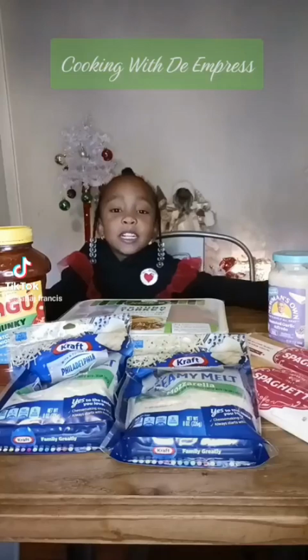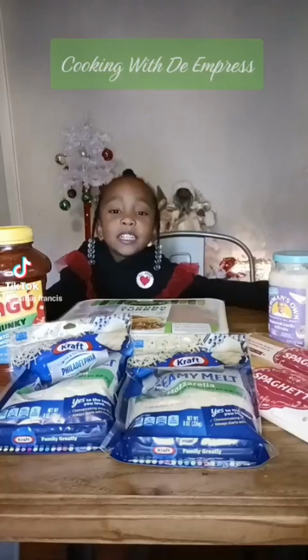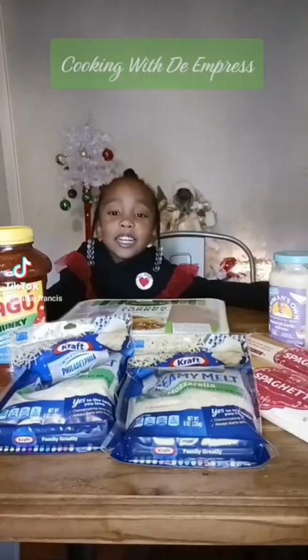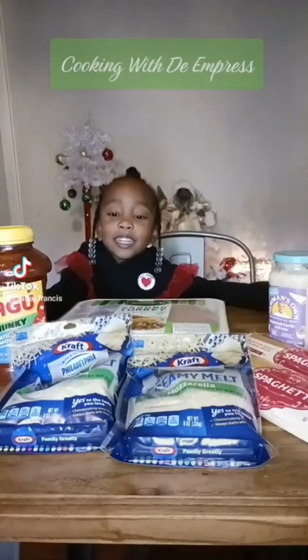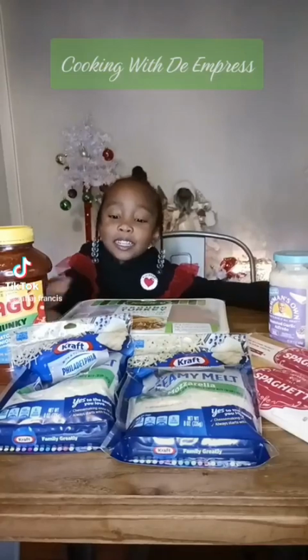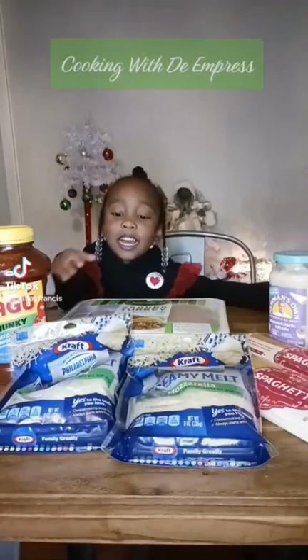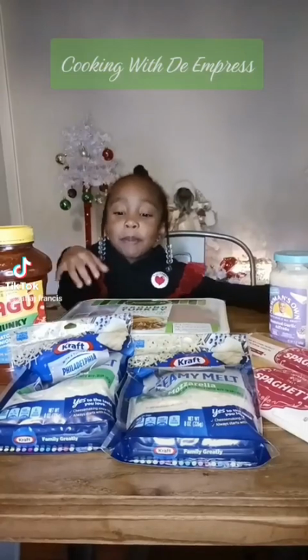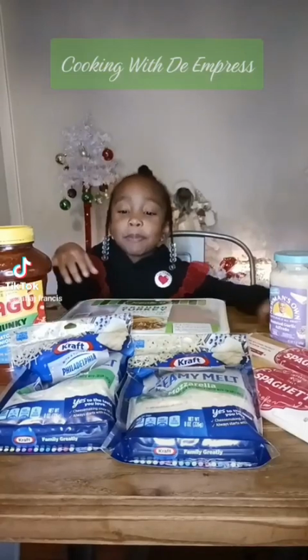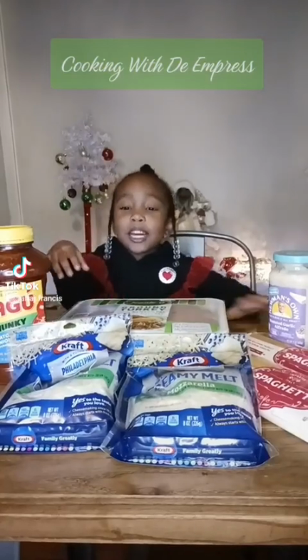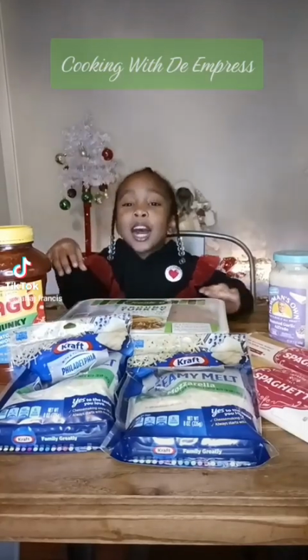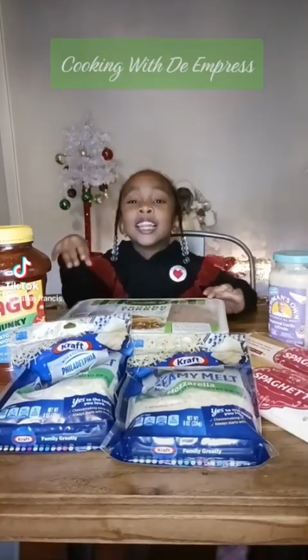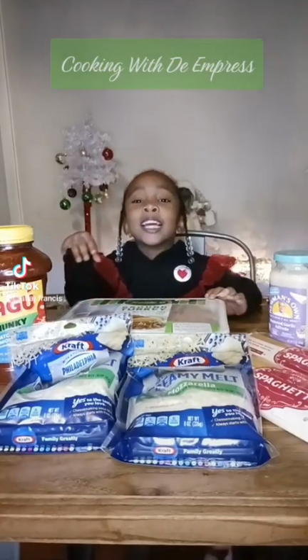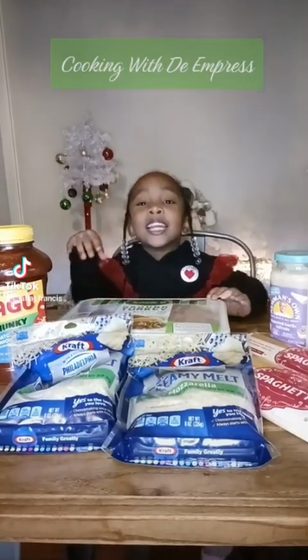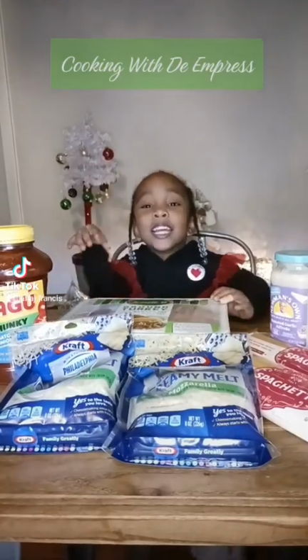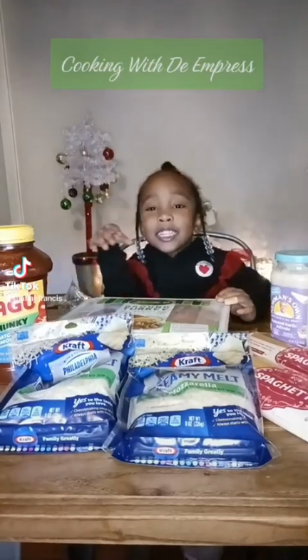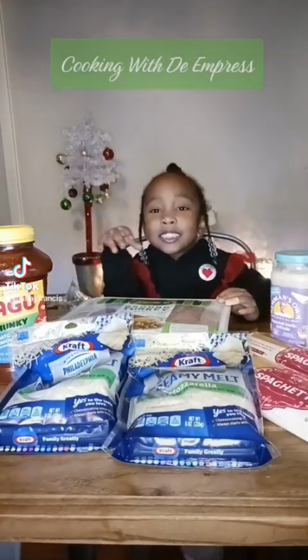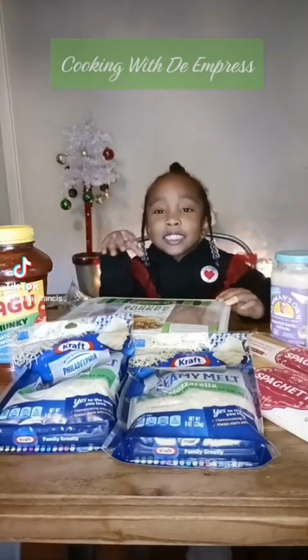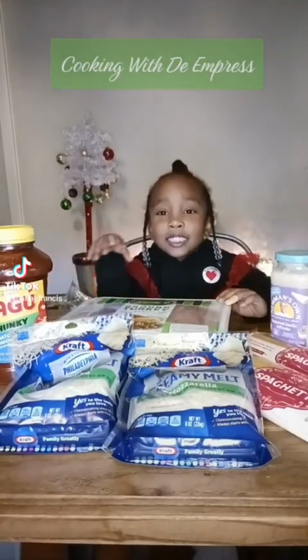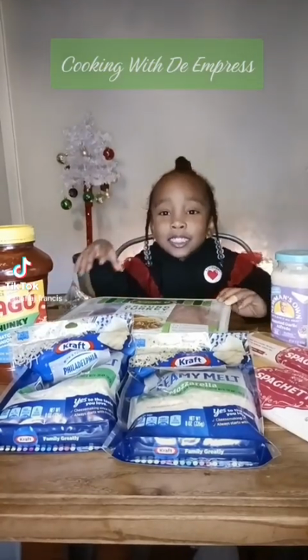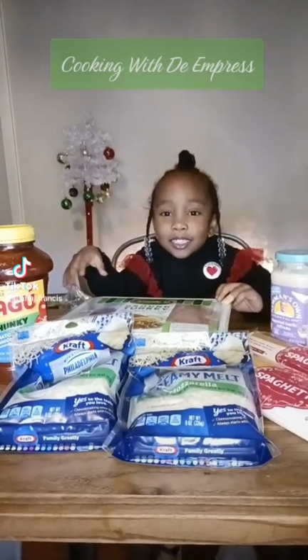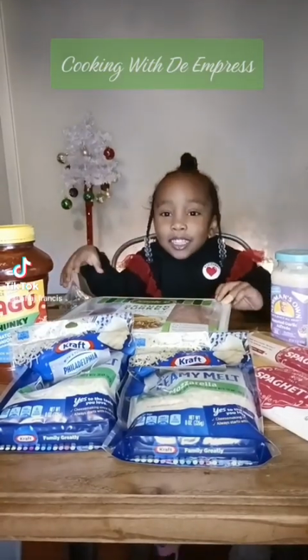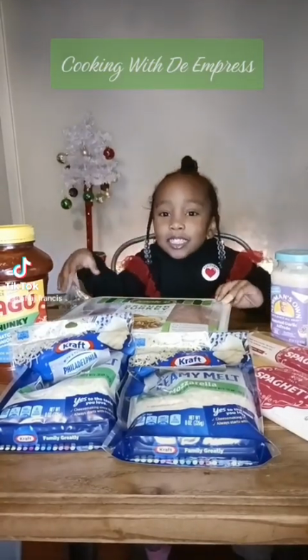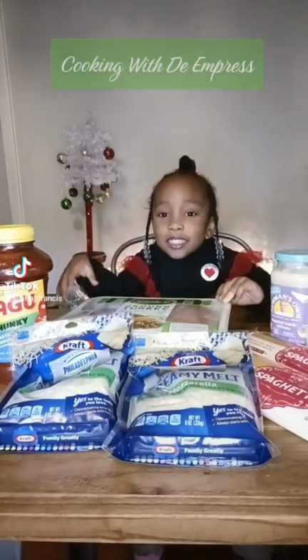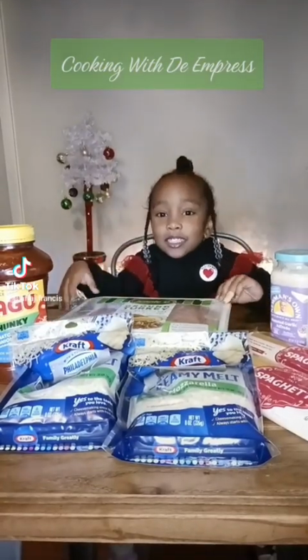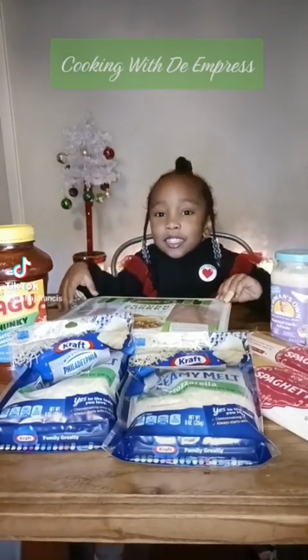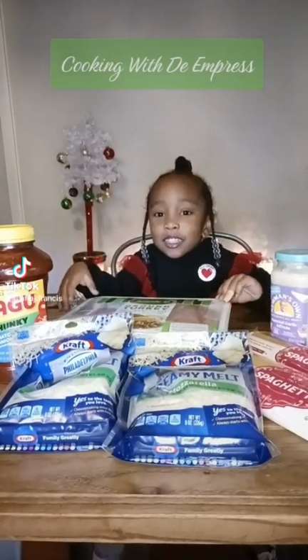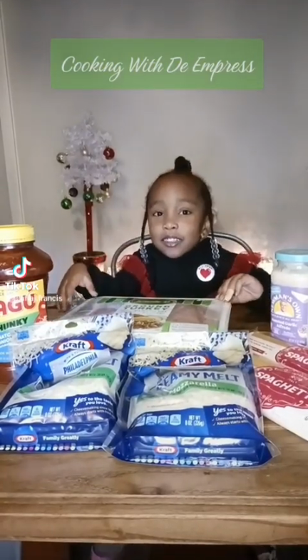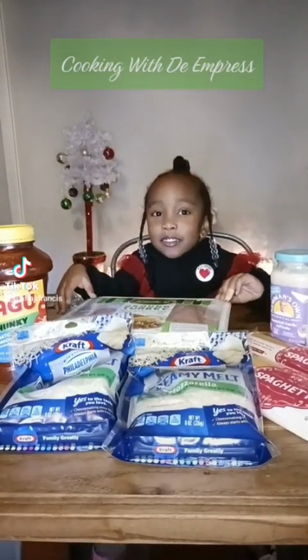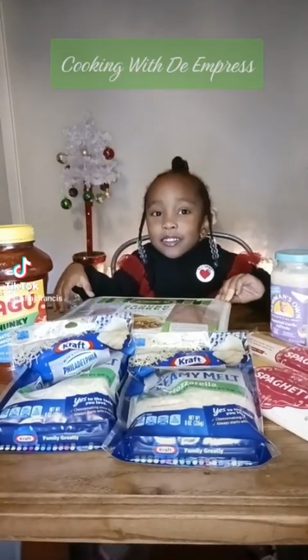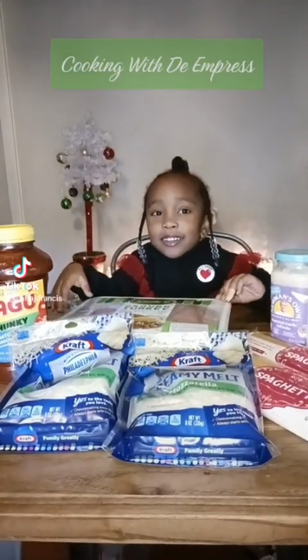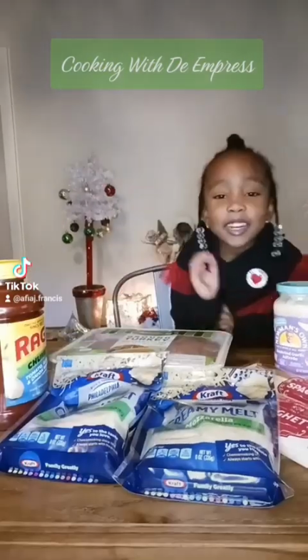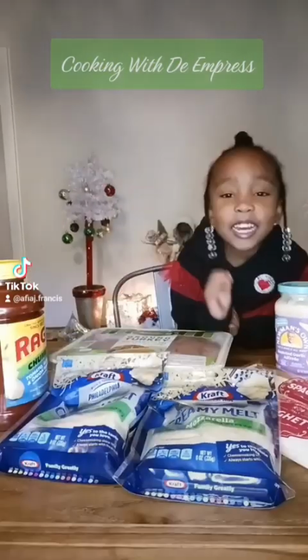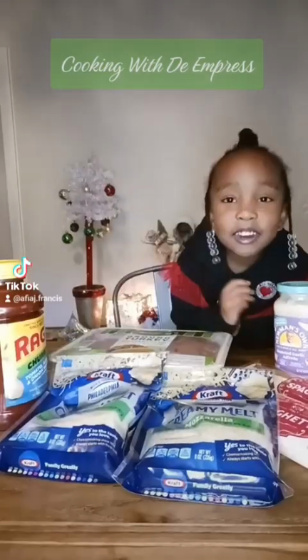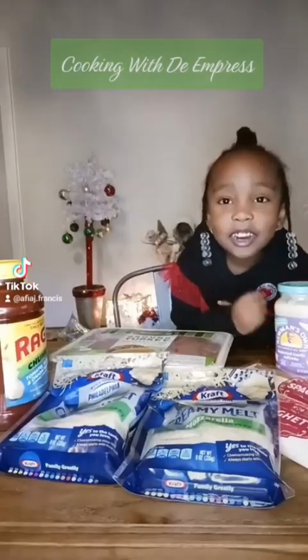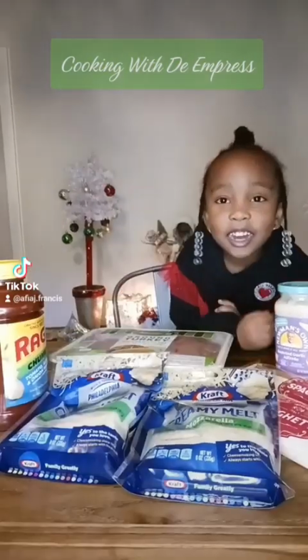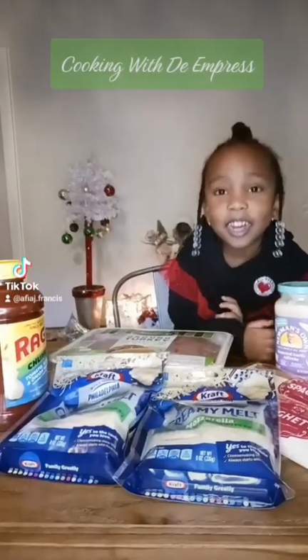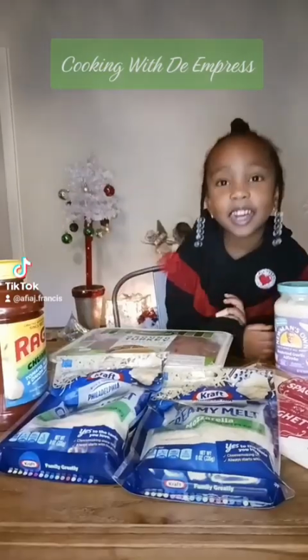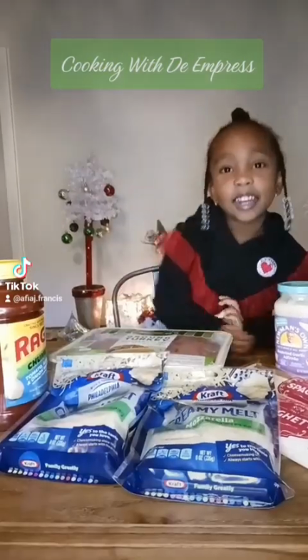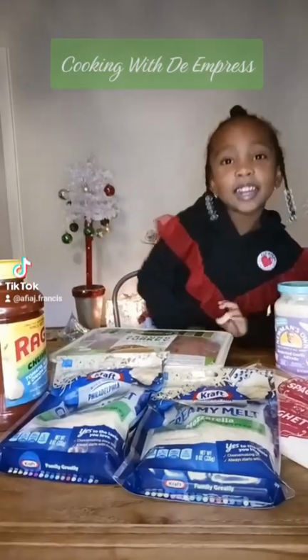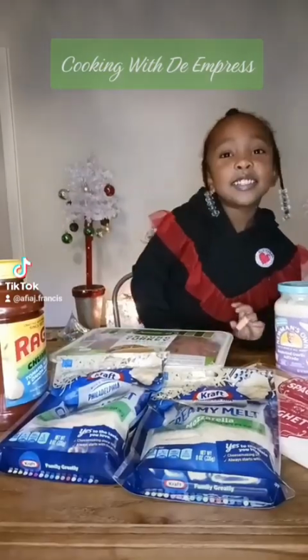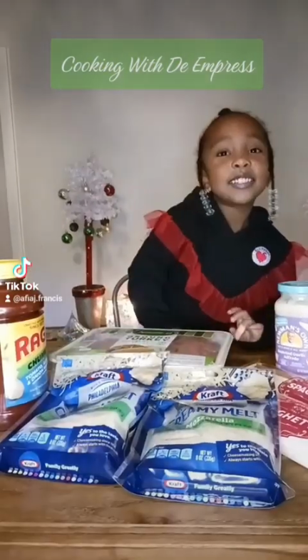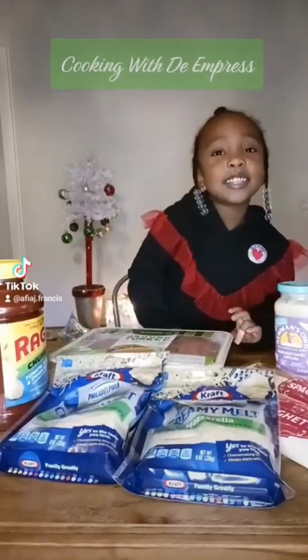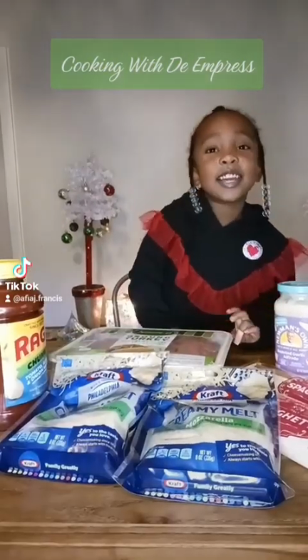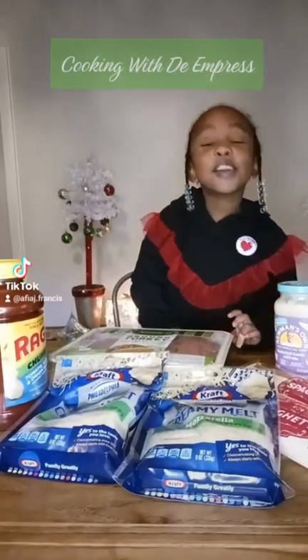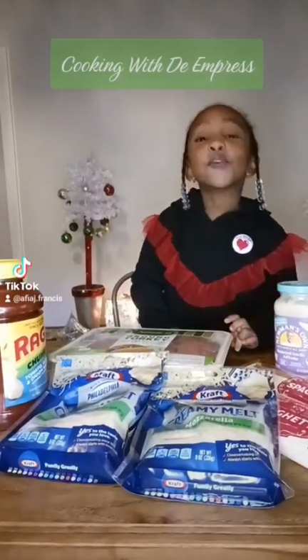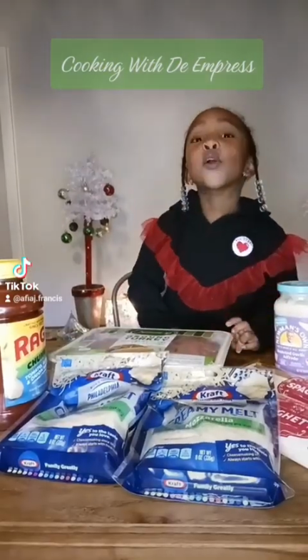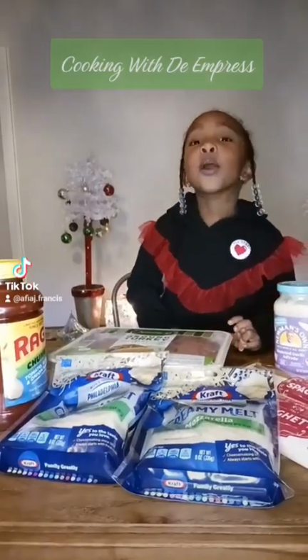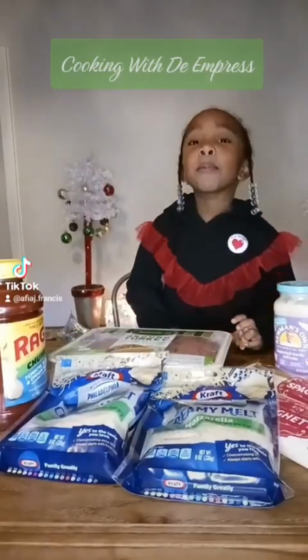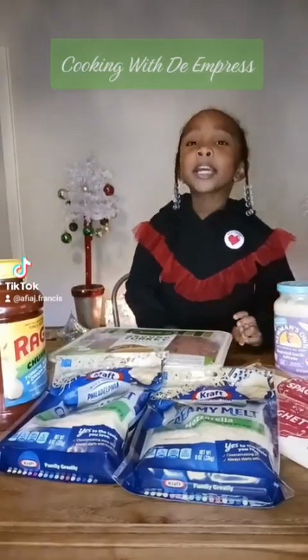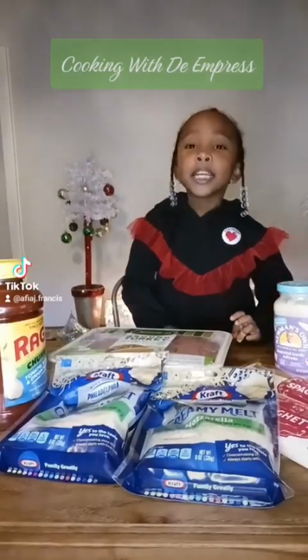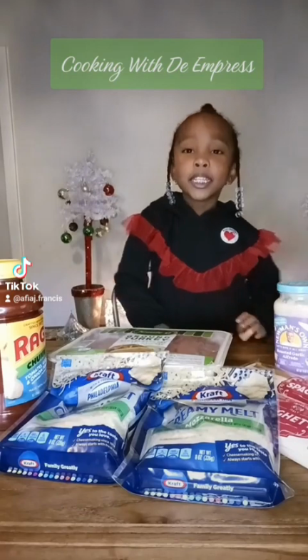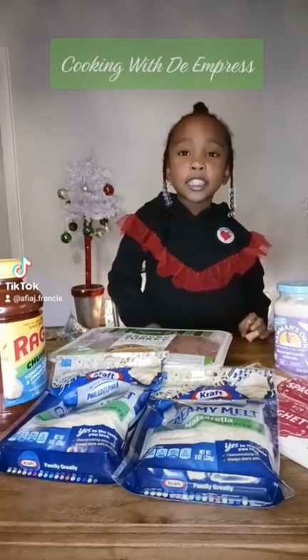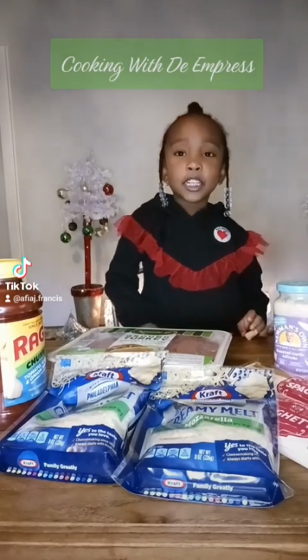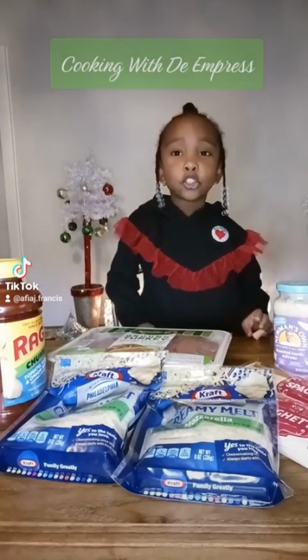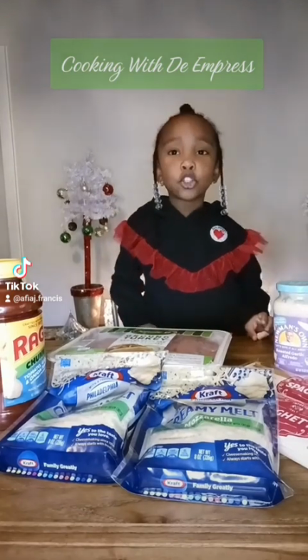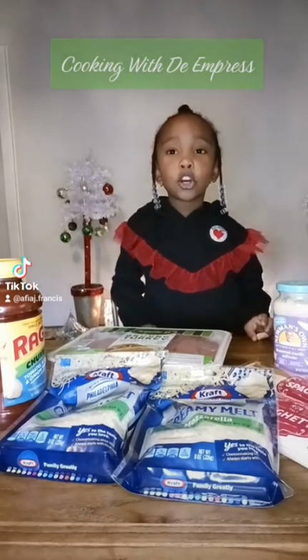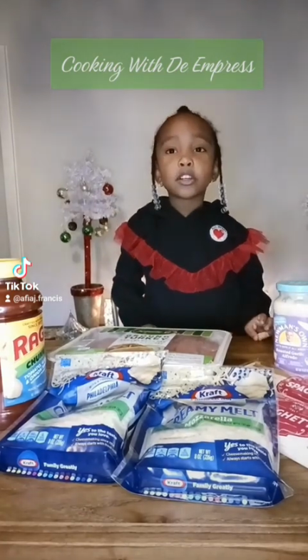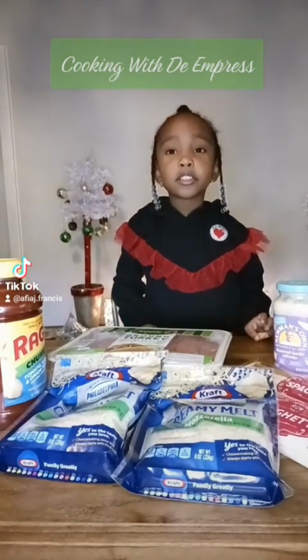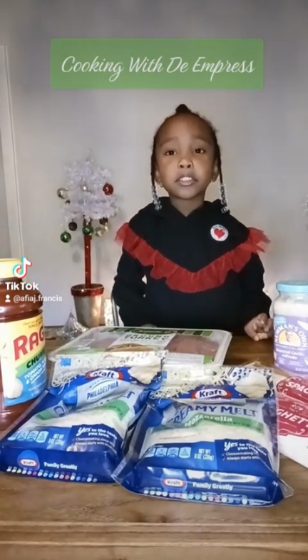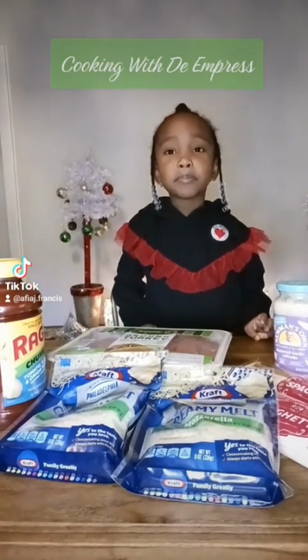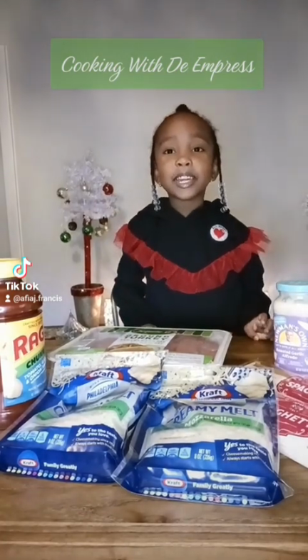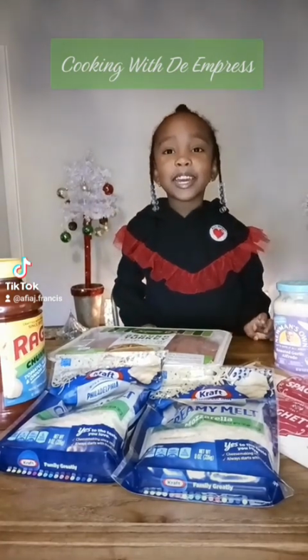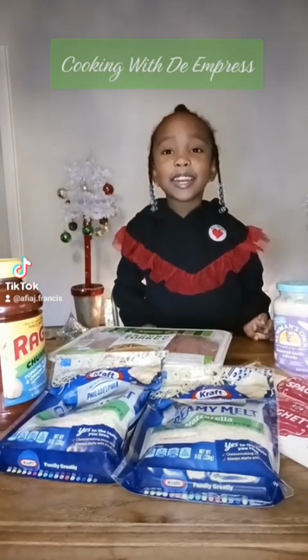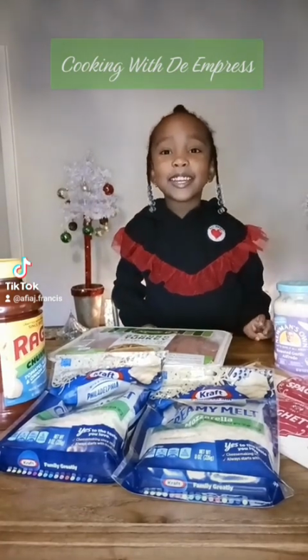Happy Holidays! Today we are making TikTok Spaghetti.